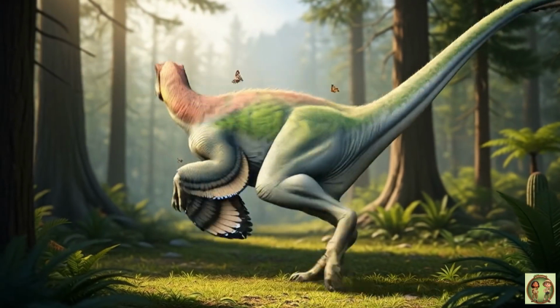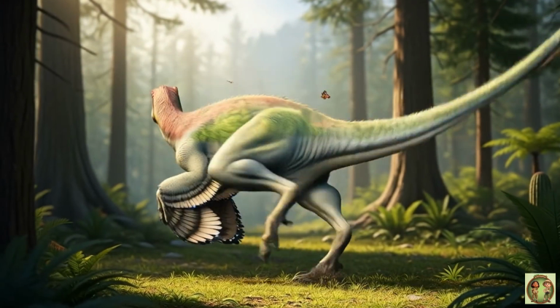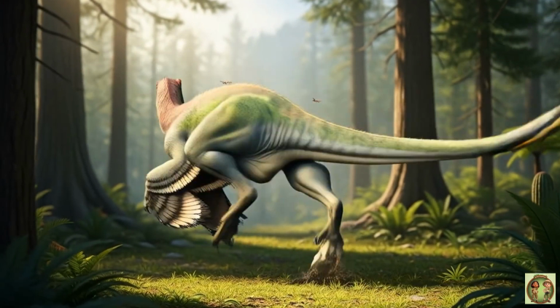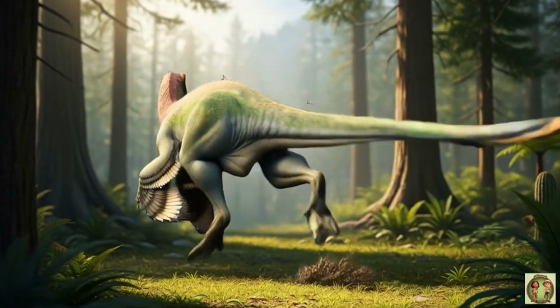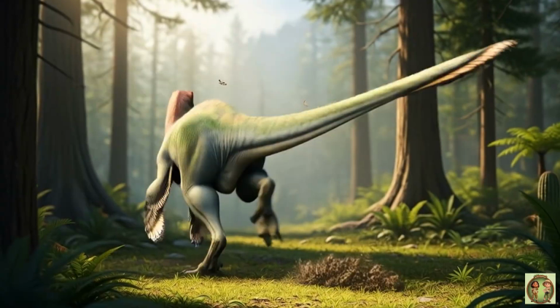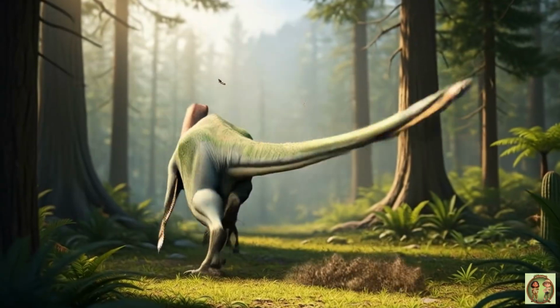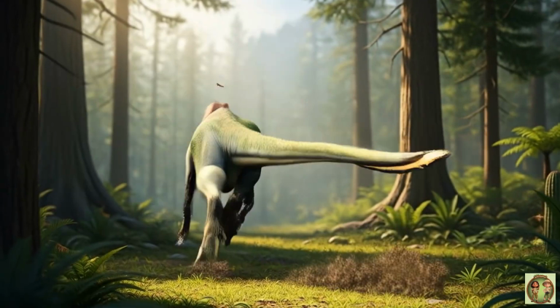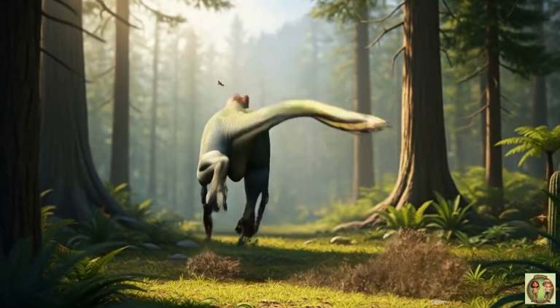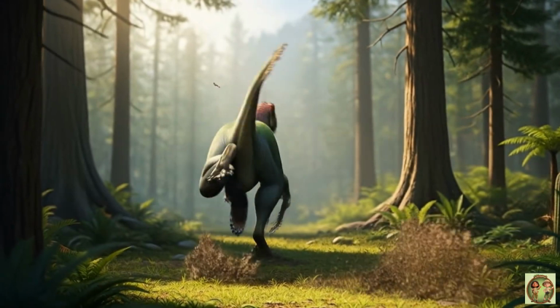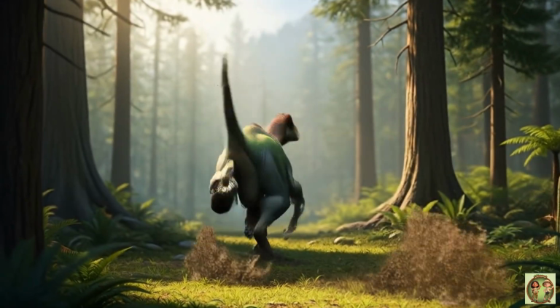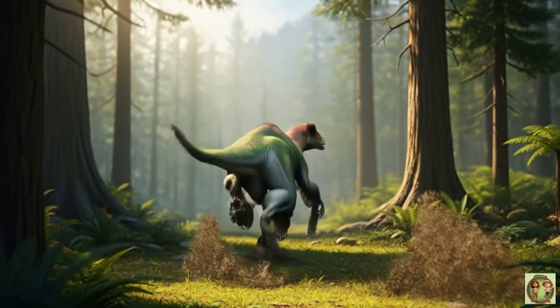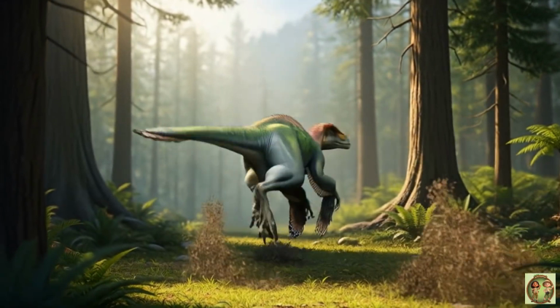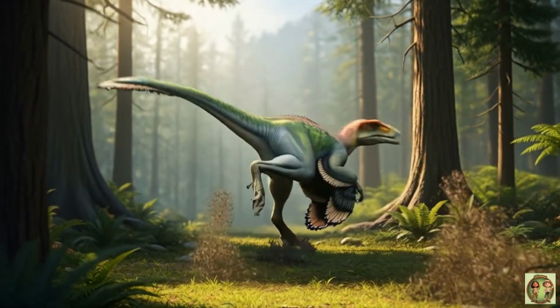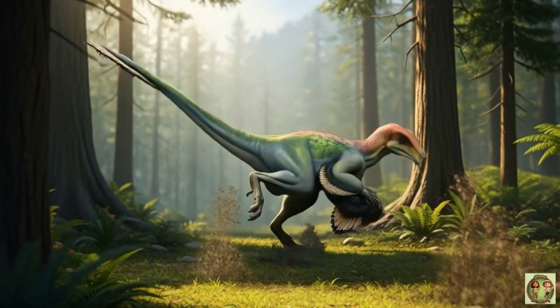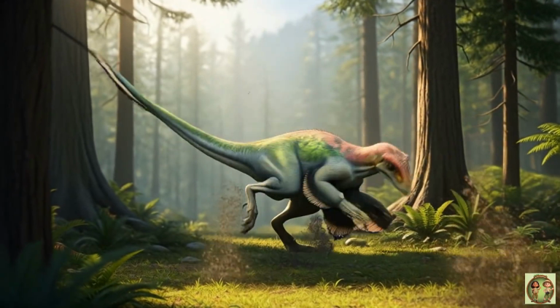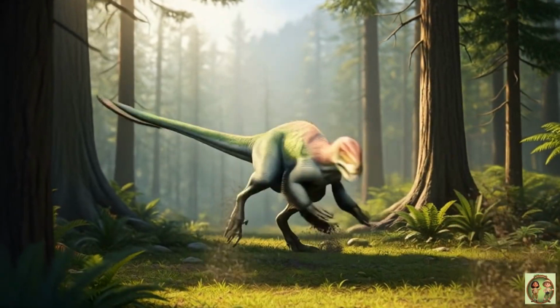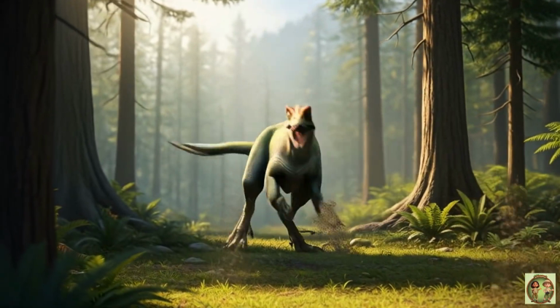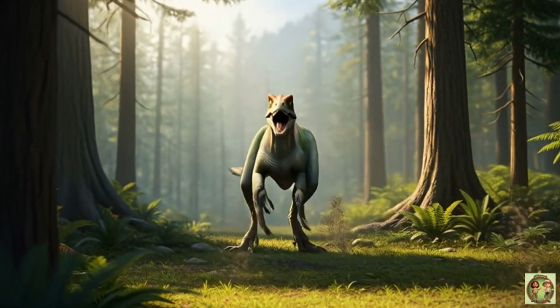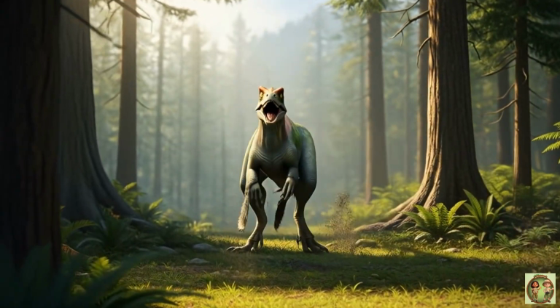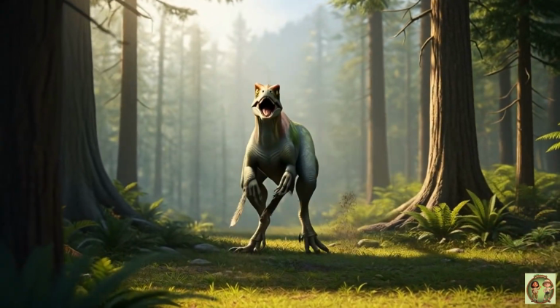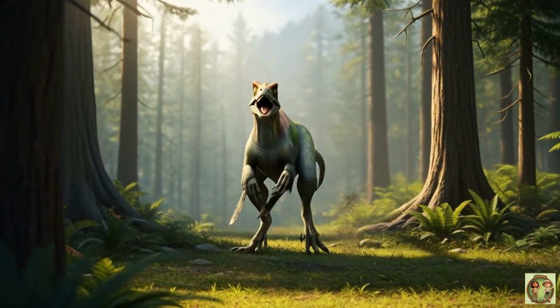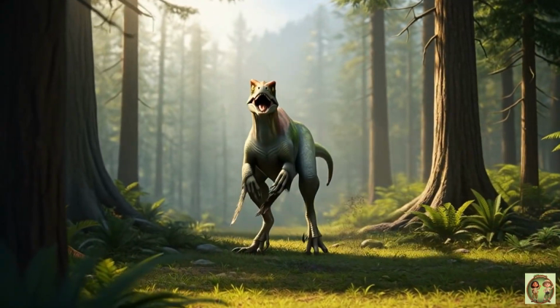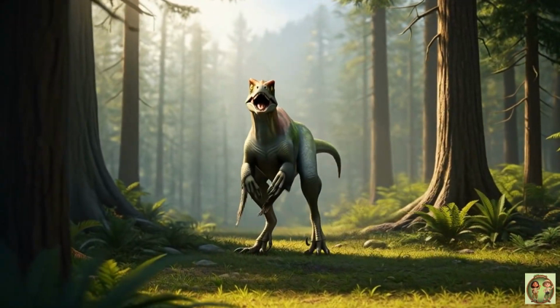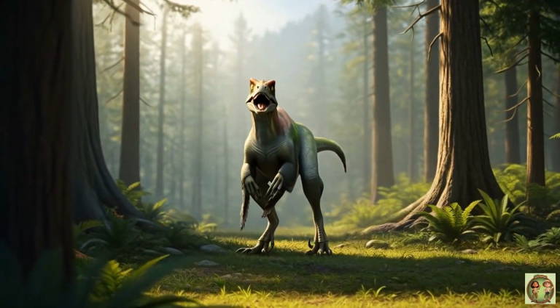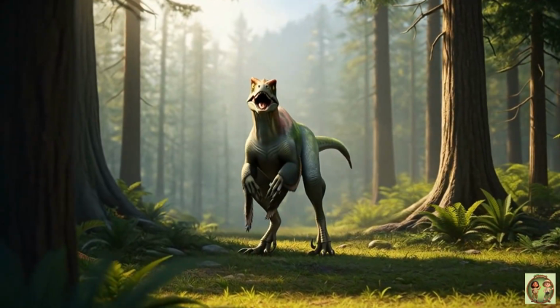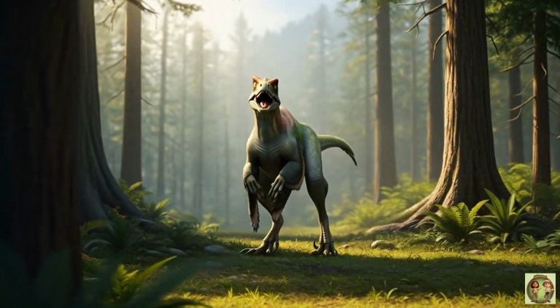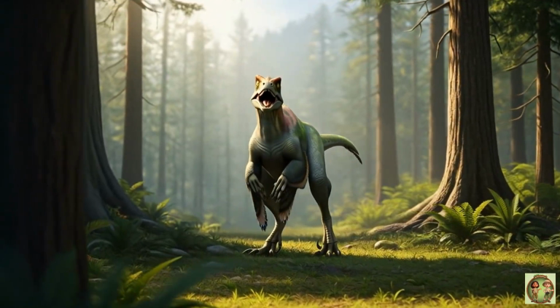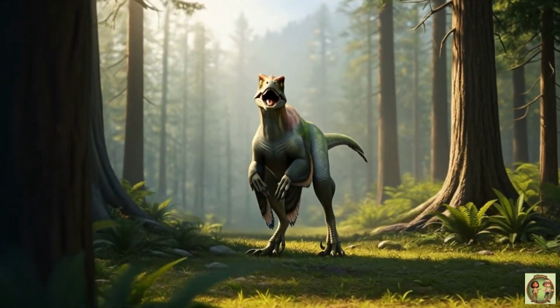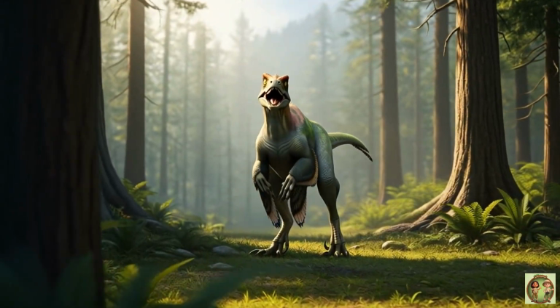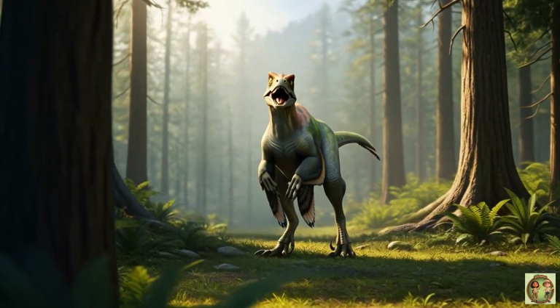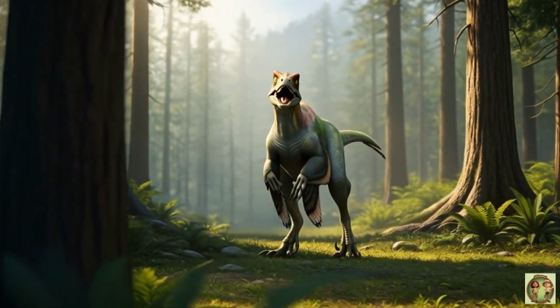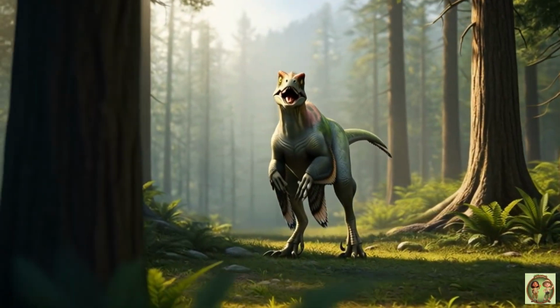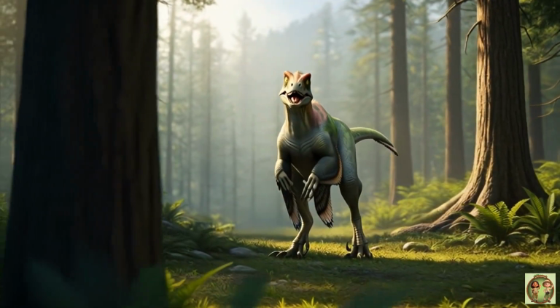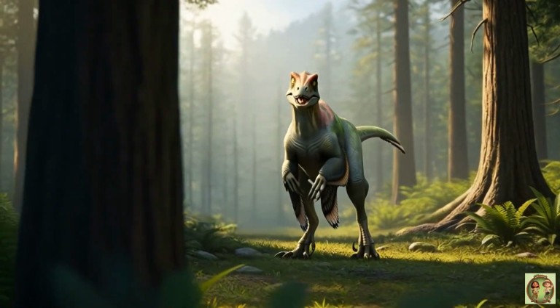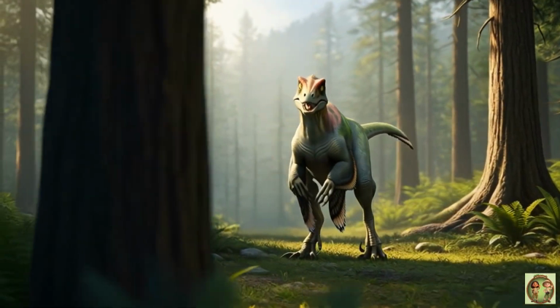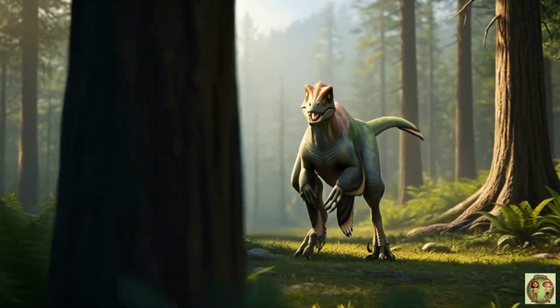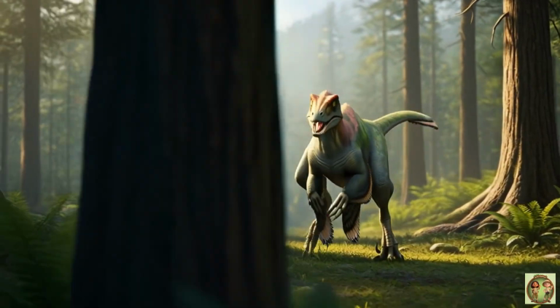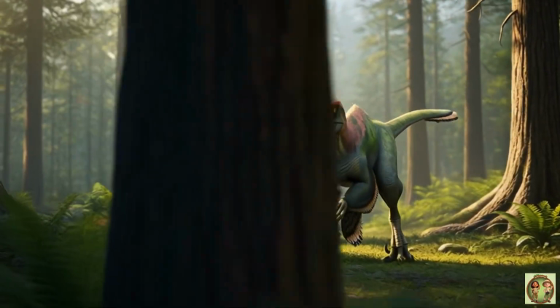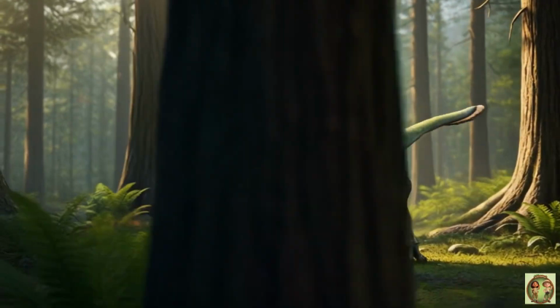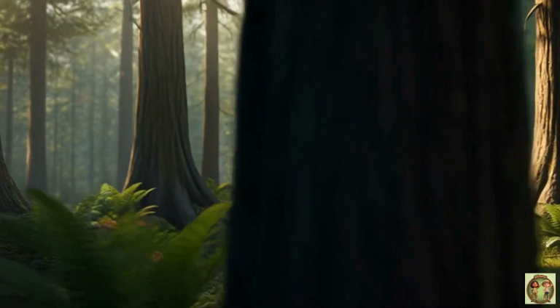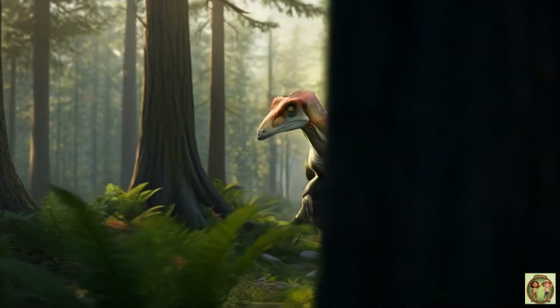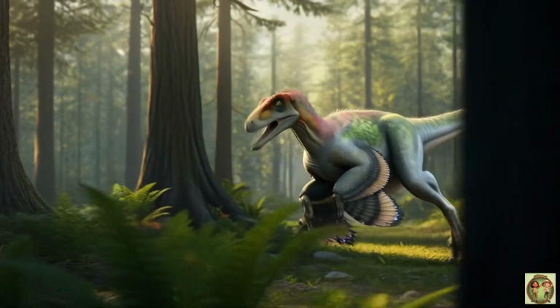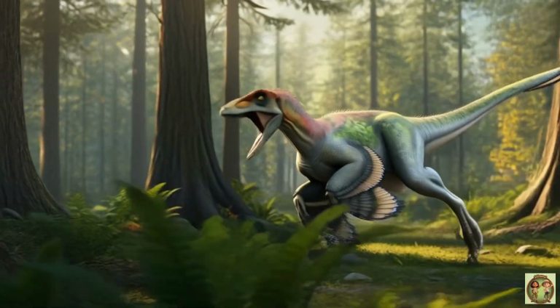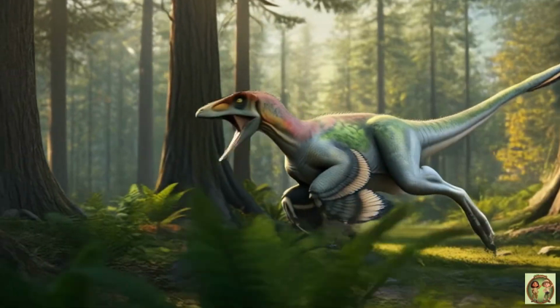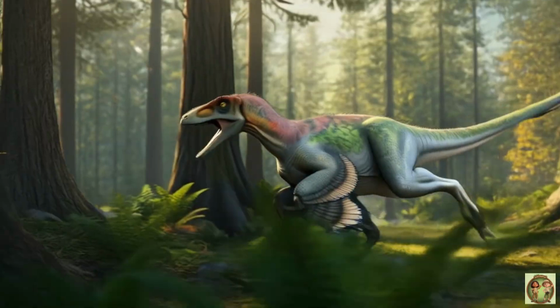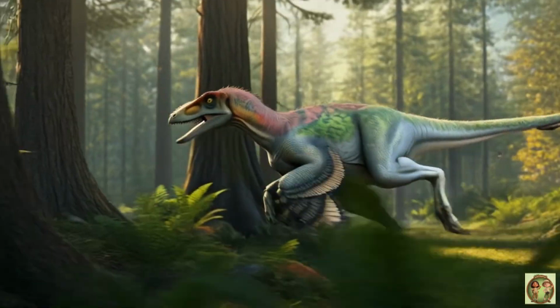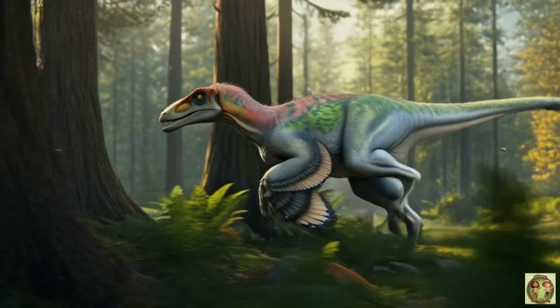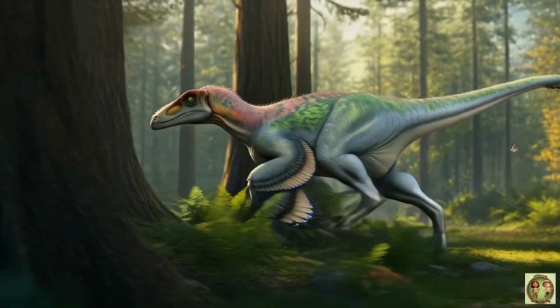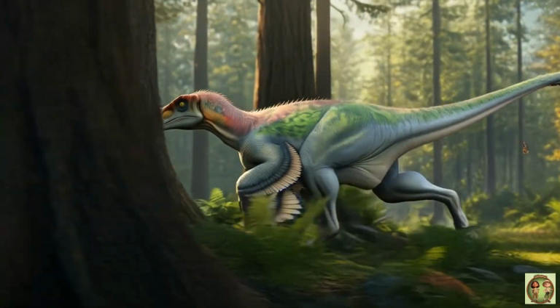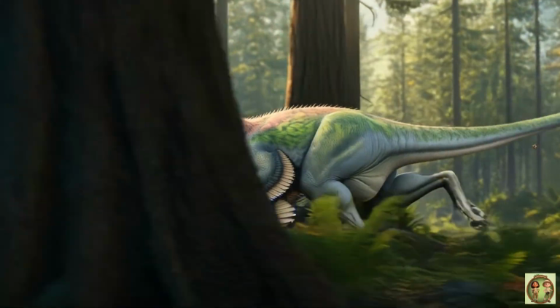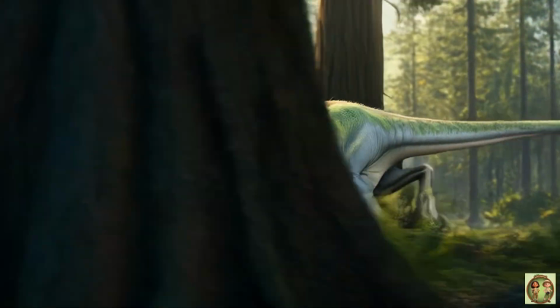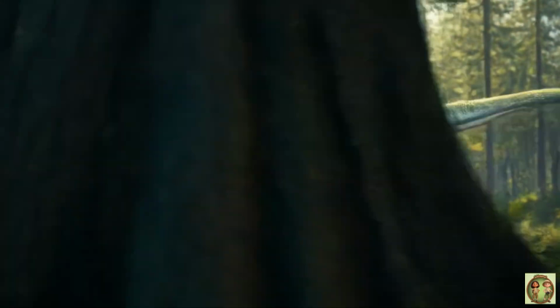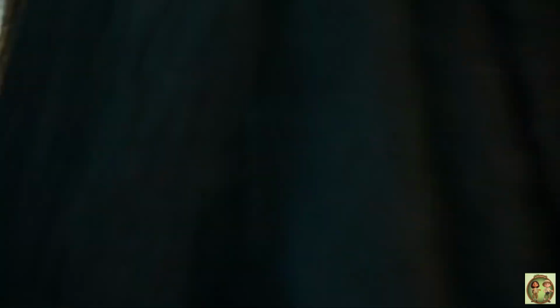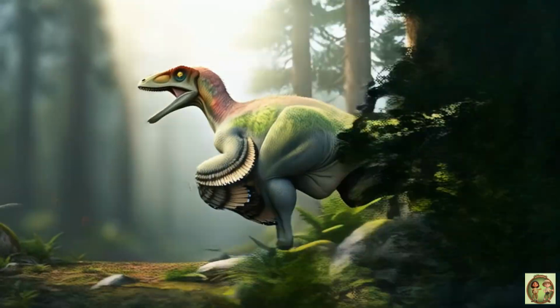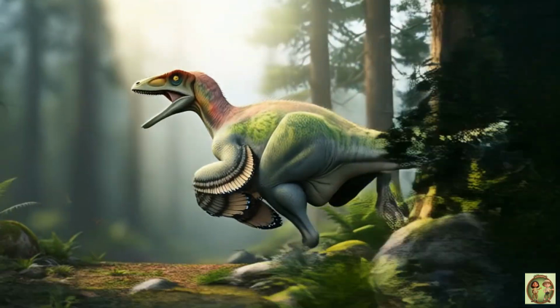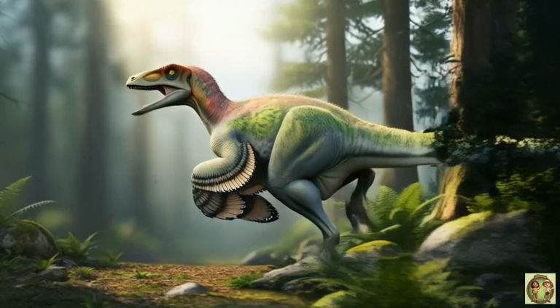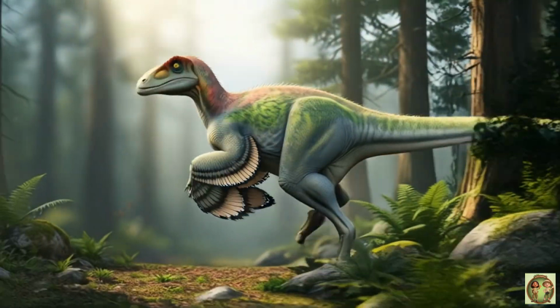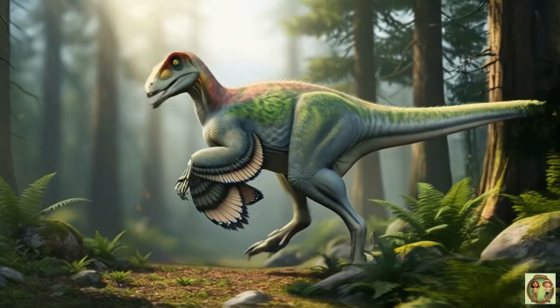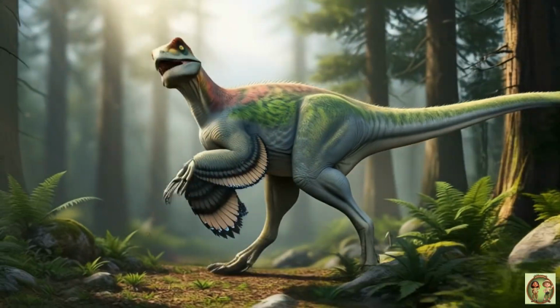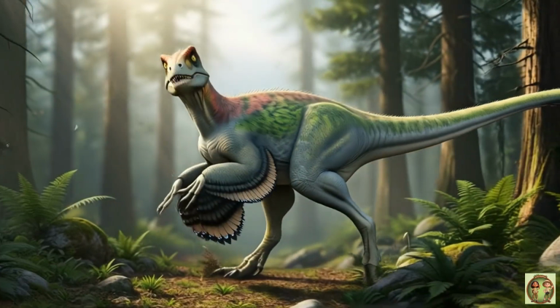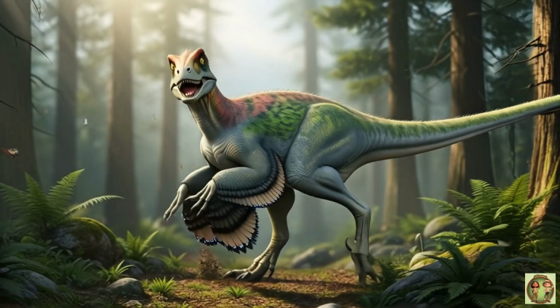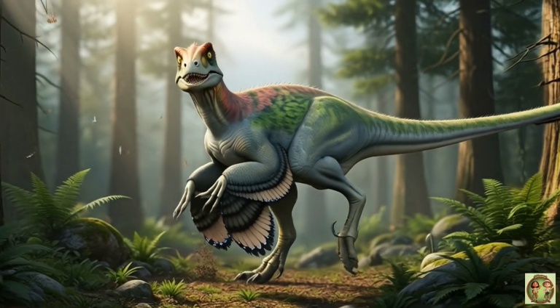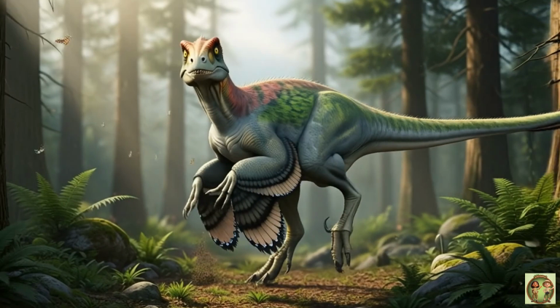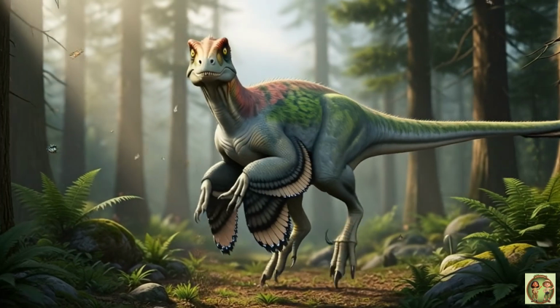This dinosaur could run super fast! Almost like a cheetah chasing its lunch! Zoom!